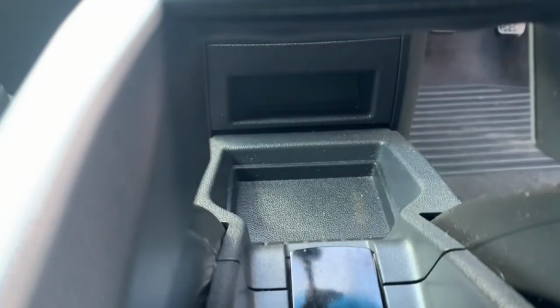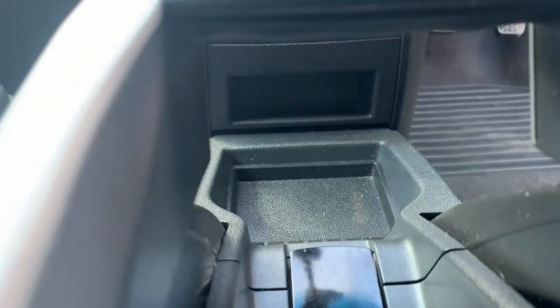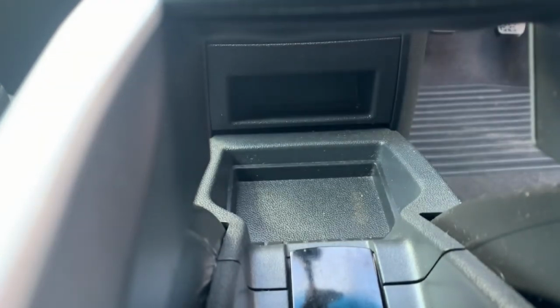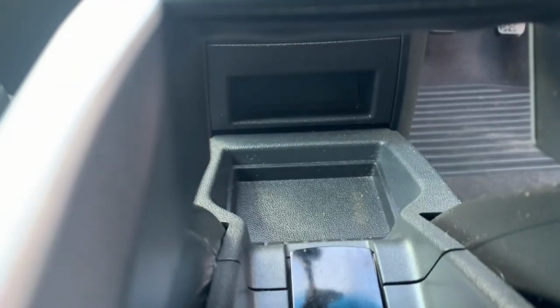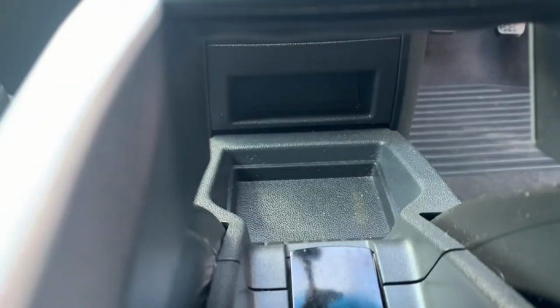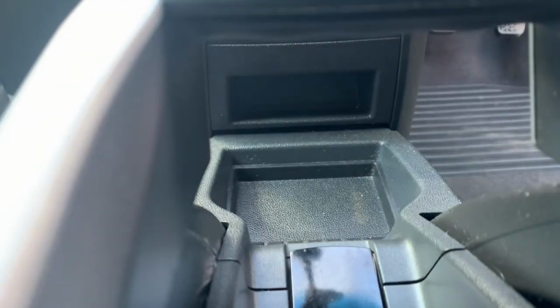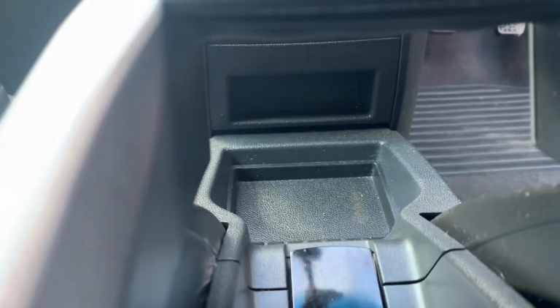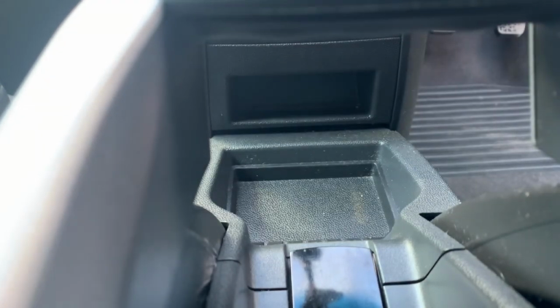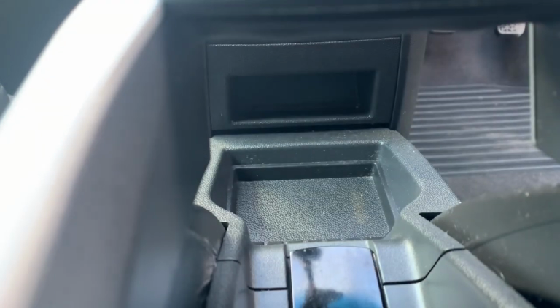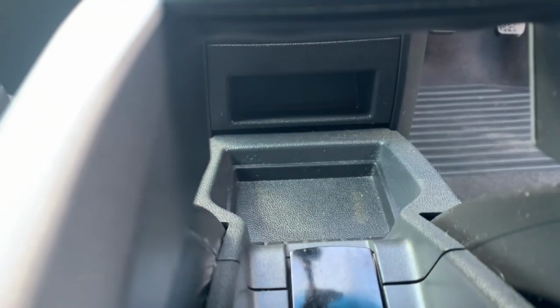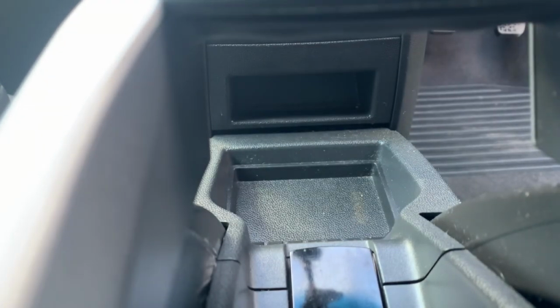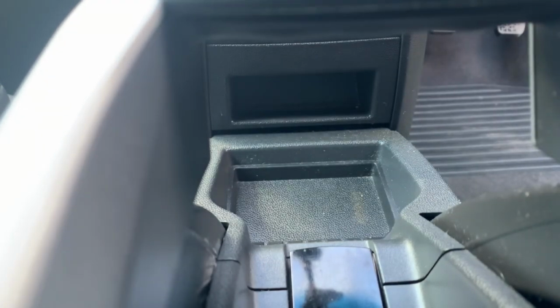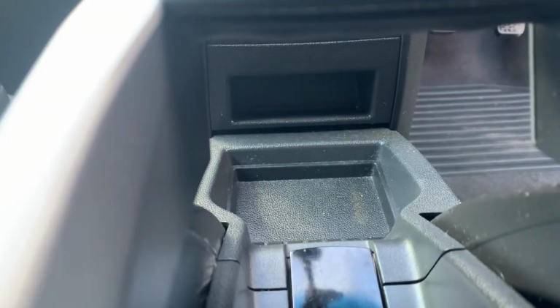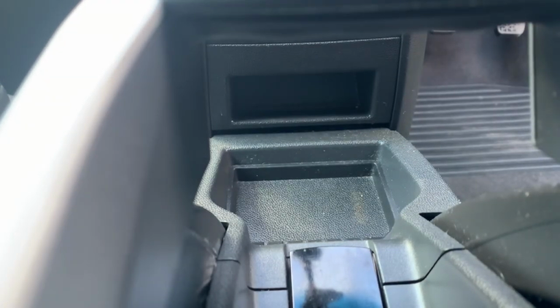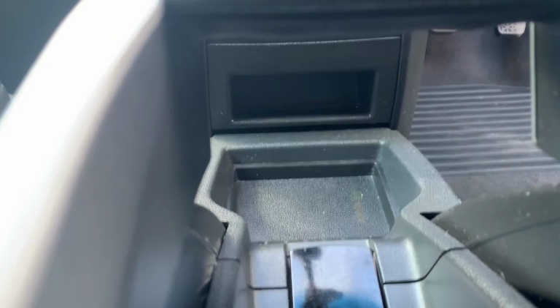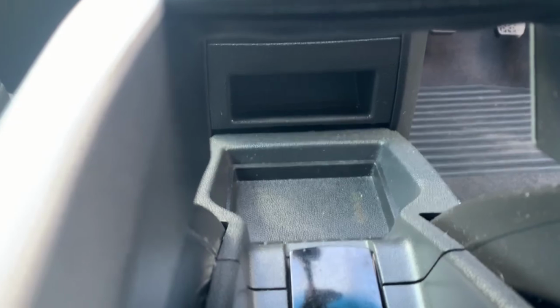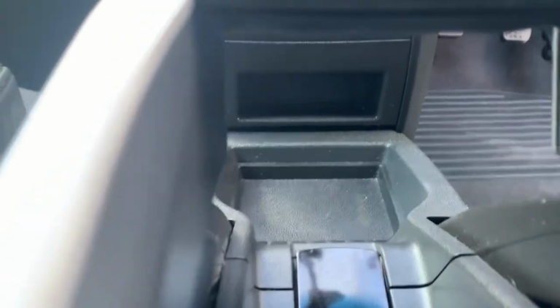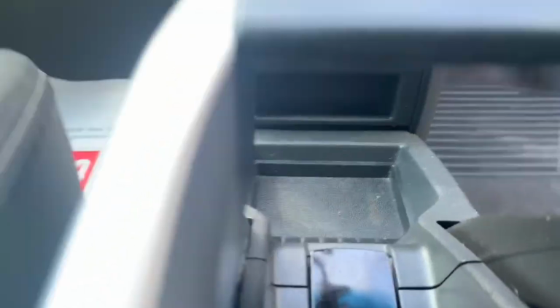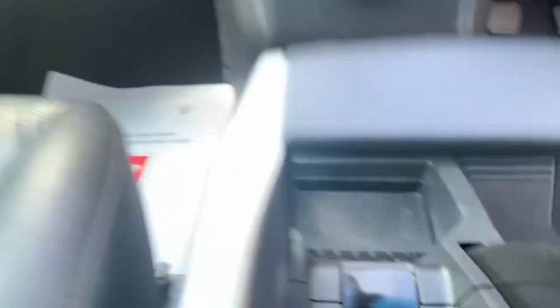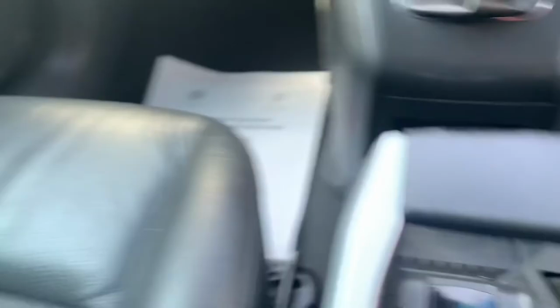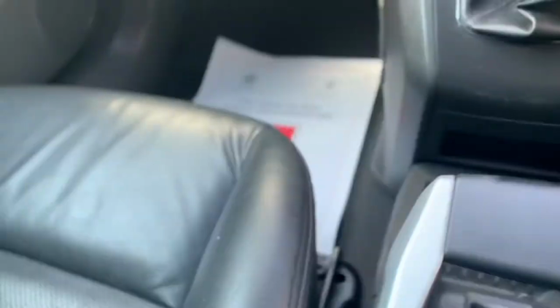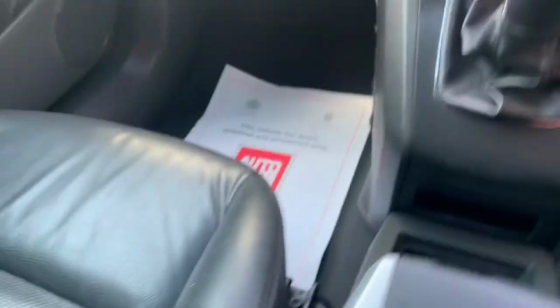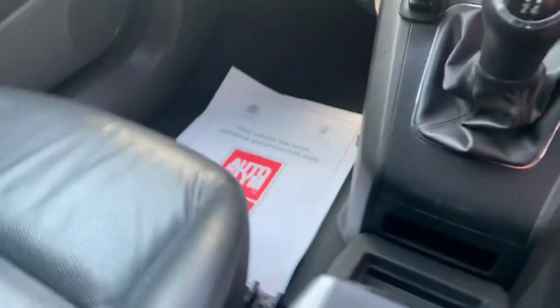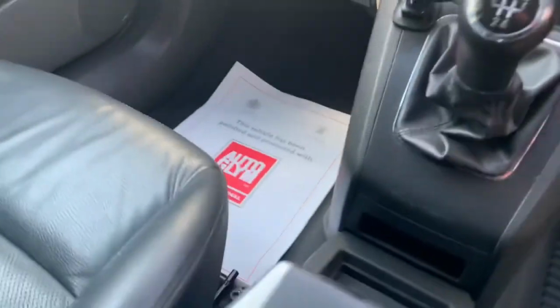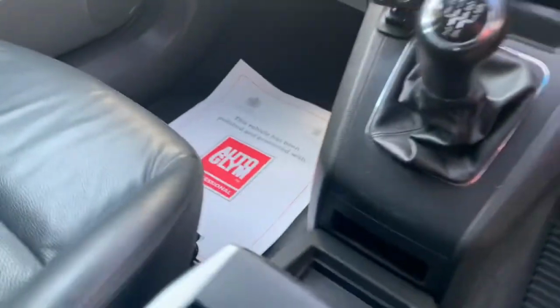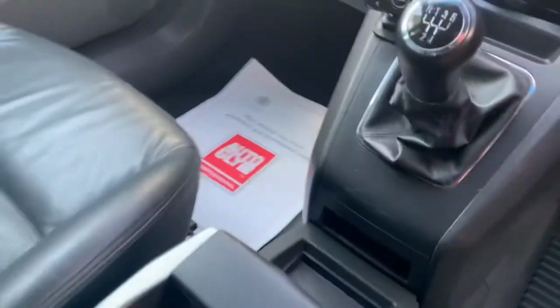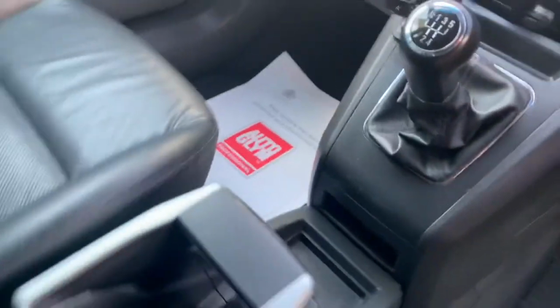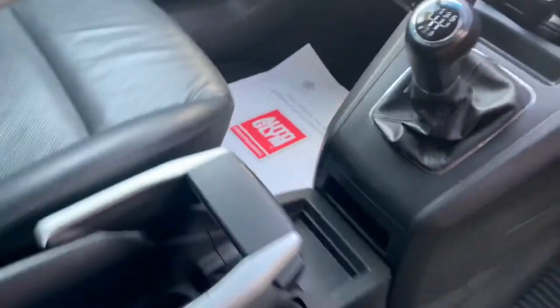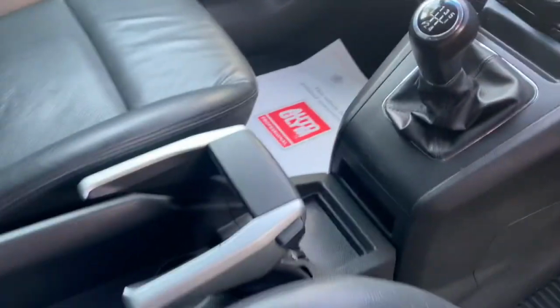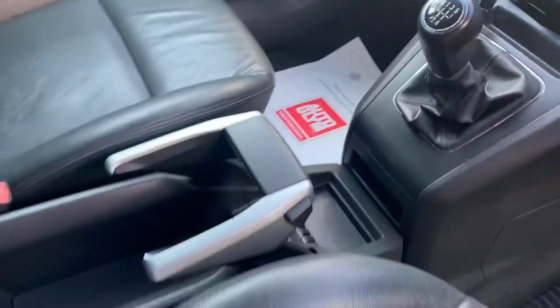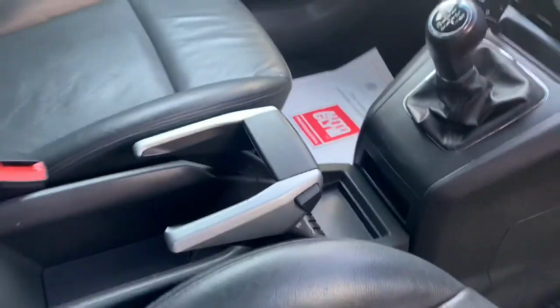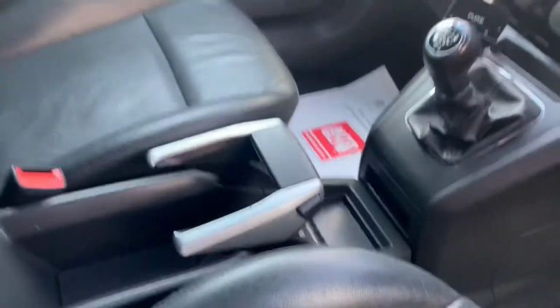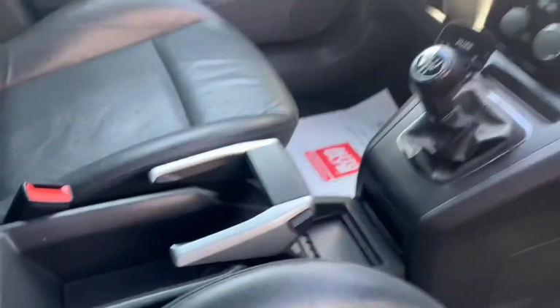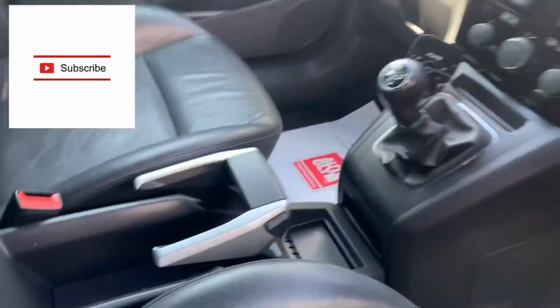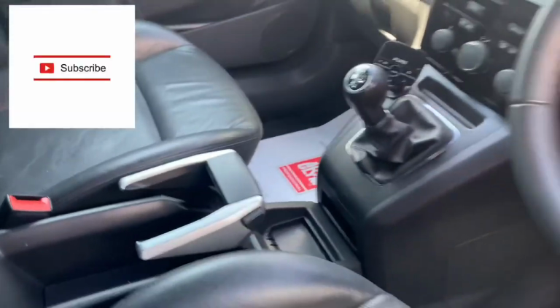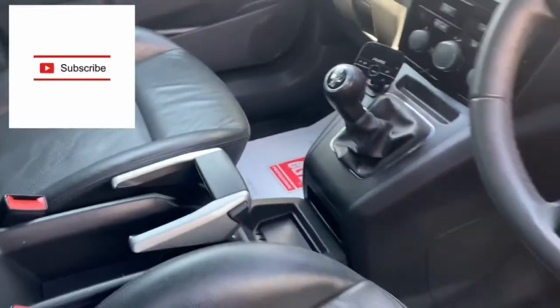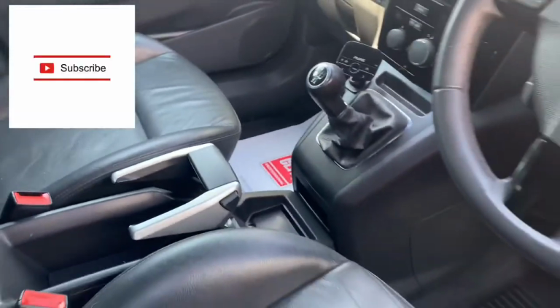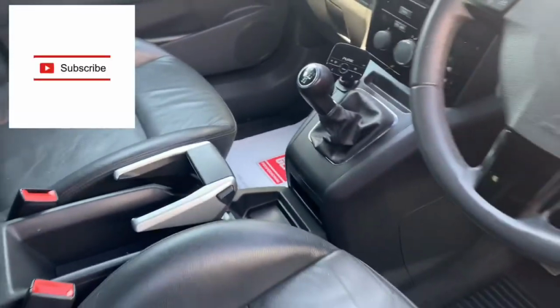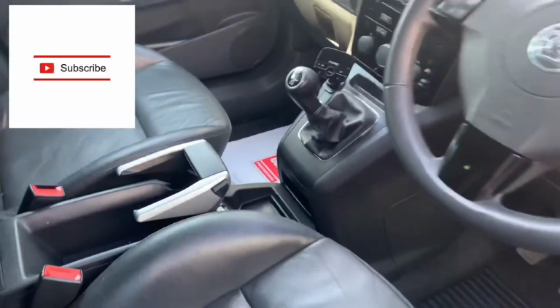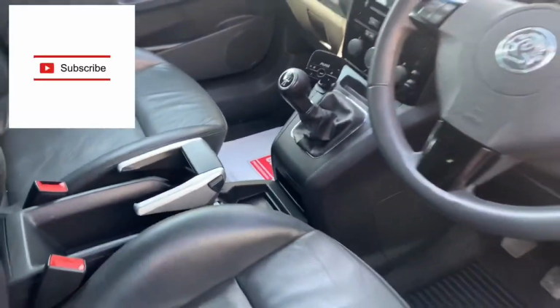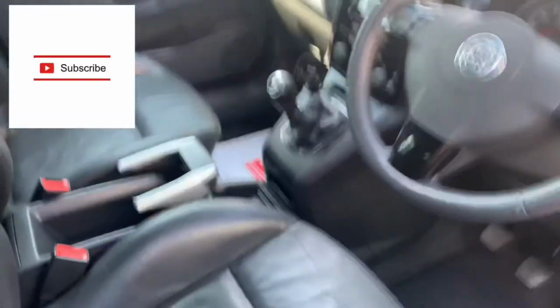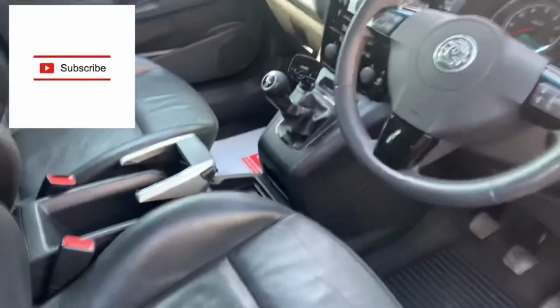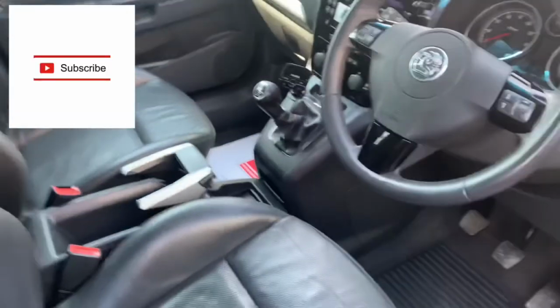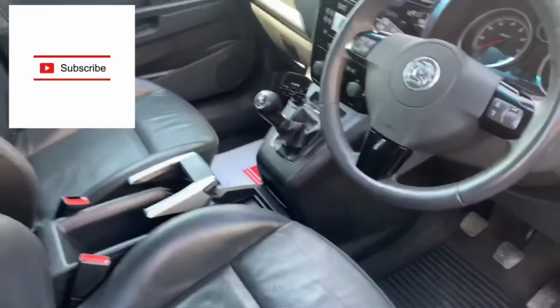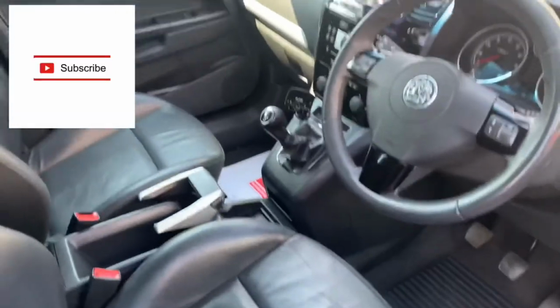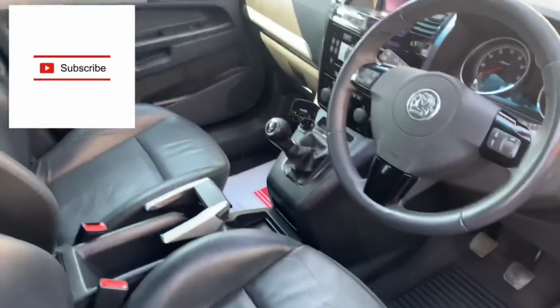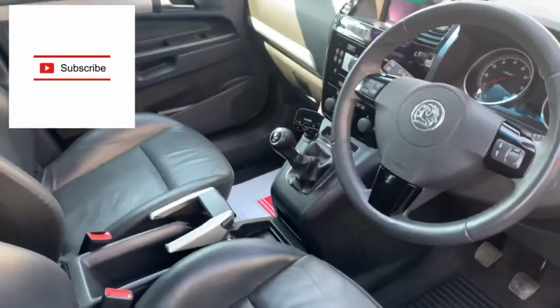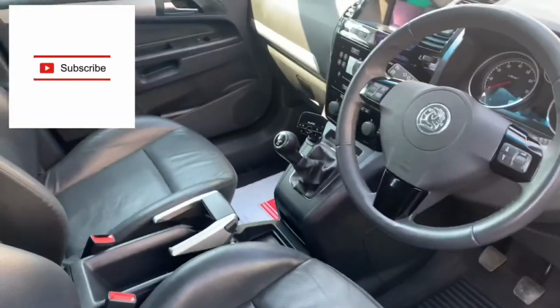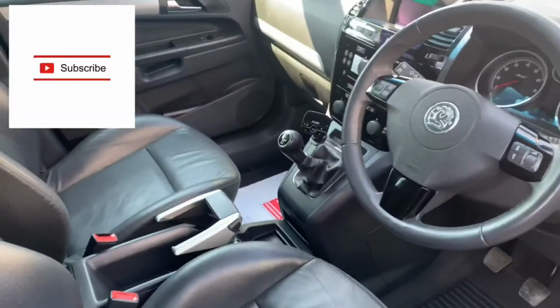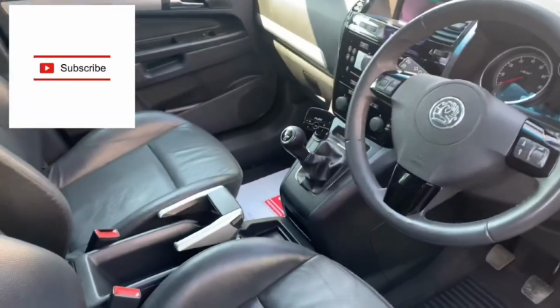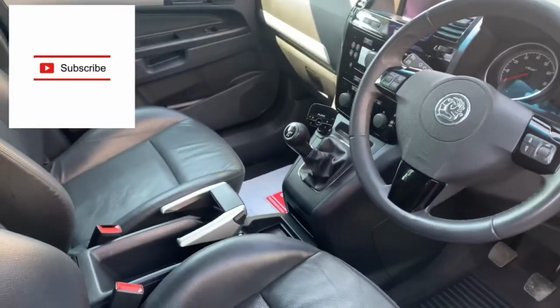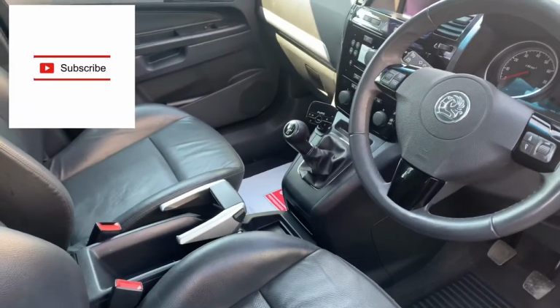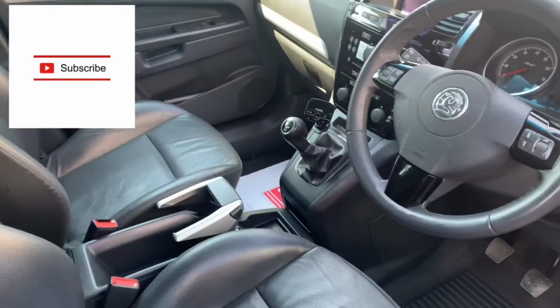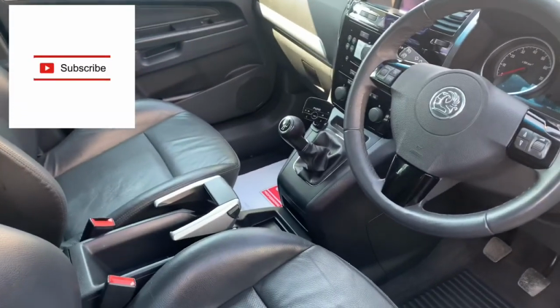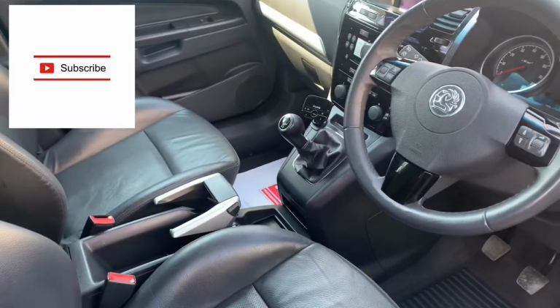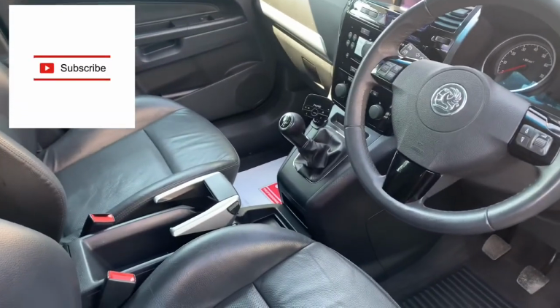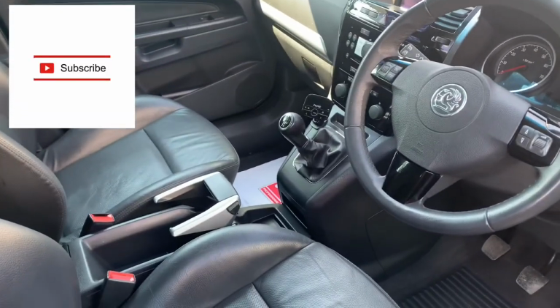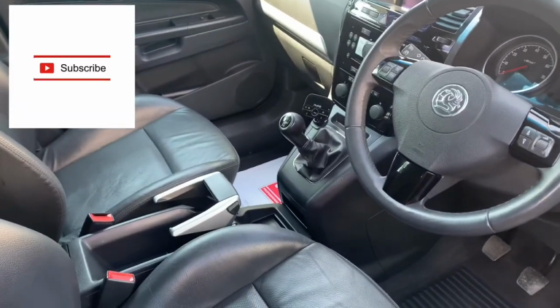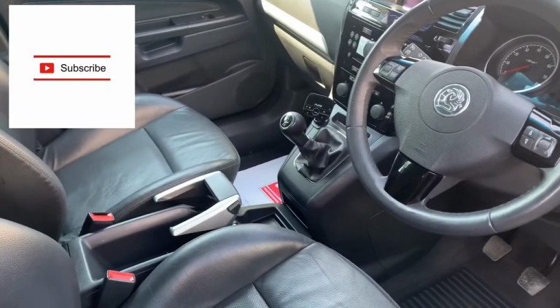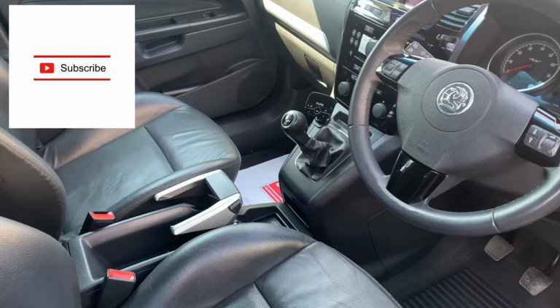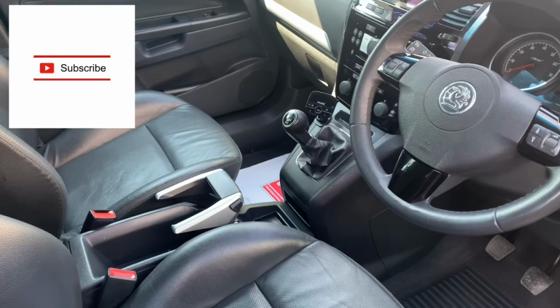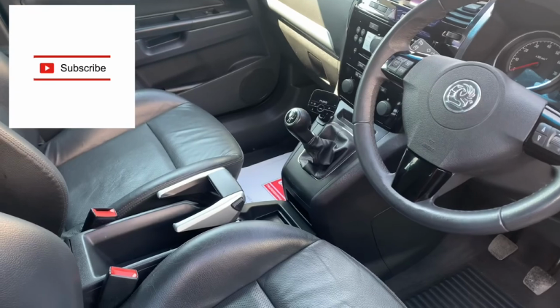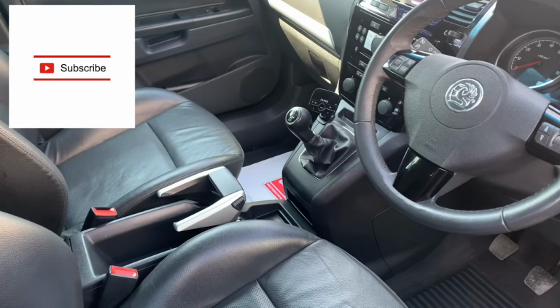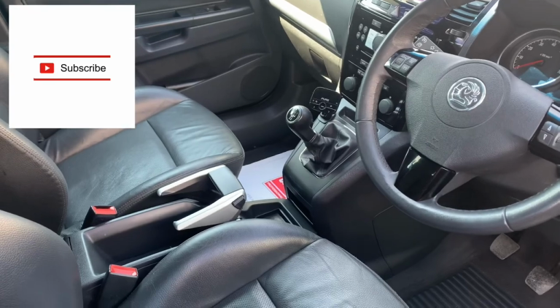So, Vauxhall Sephira — bit of a strange place for the OBD port, but there you have it. Cheers guys, we'll see you on the next one.